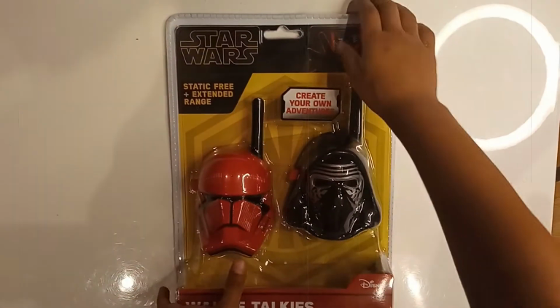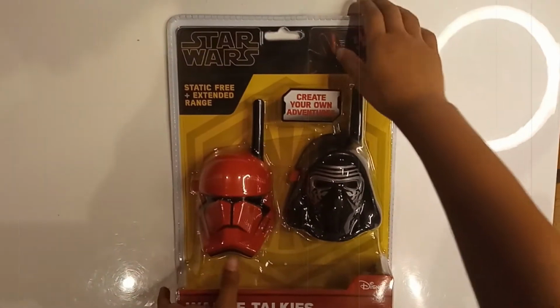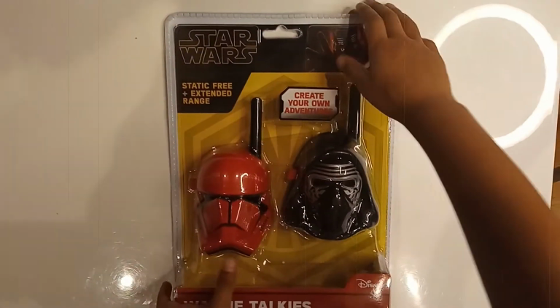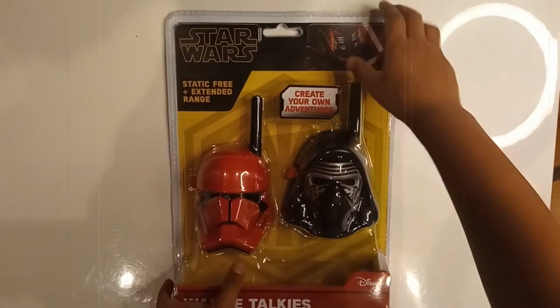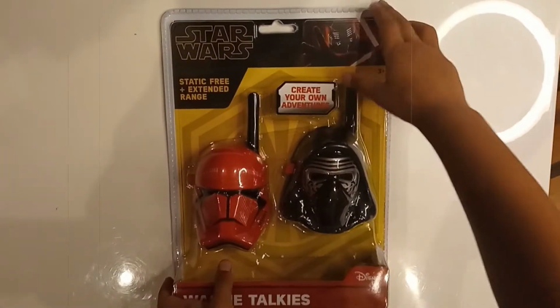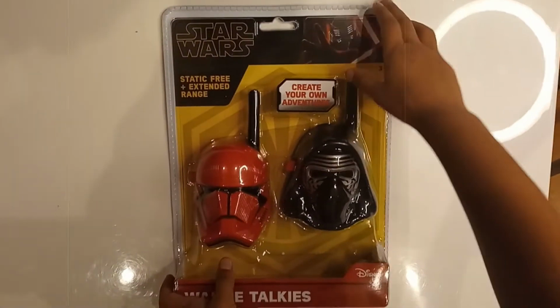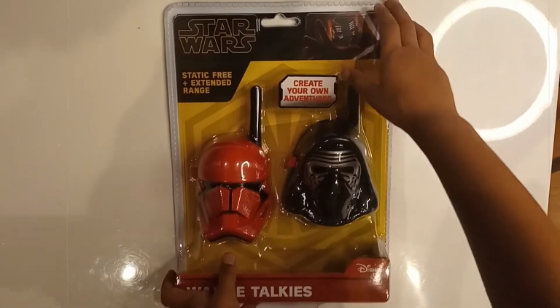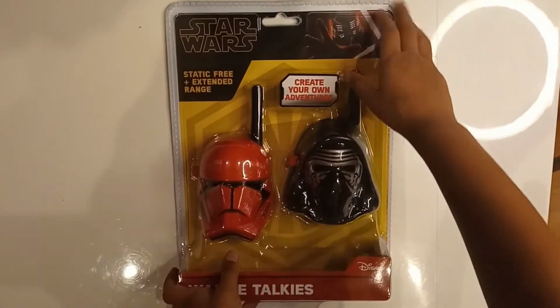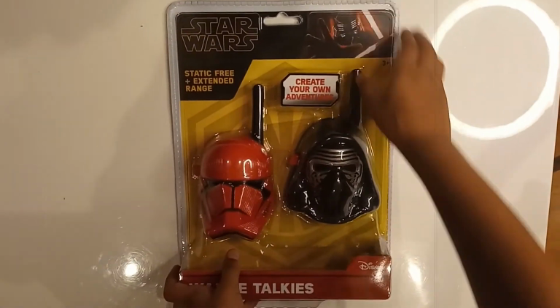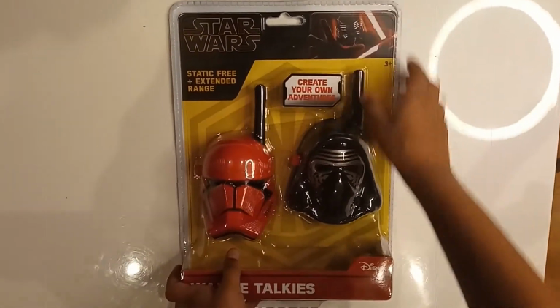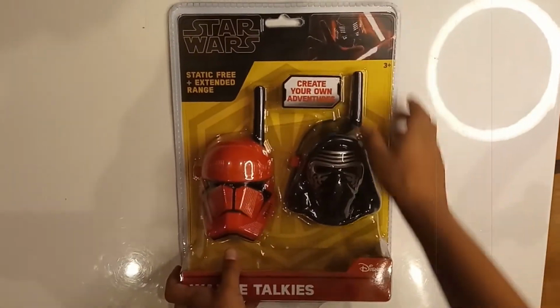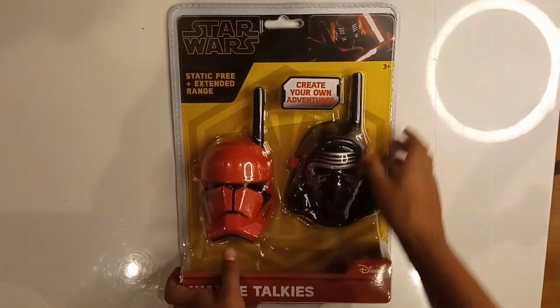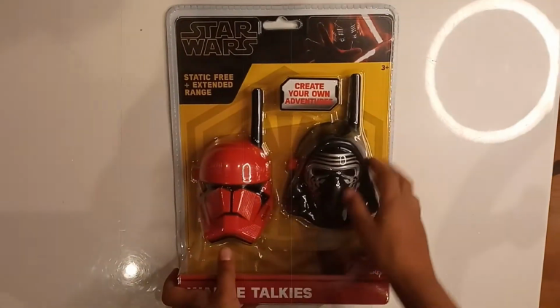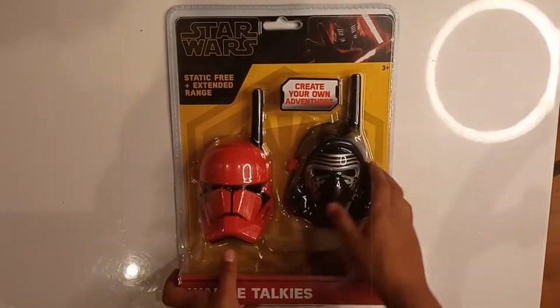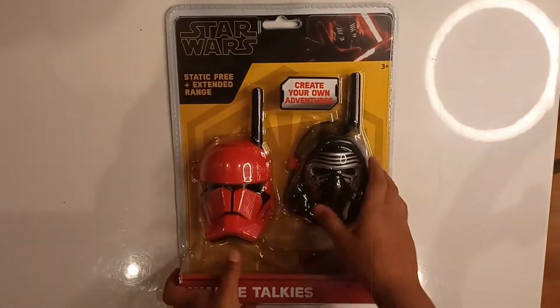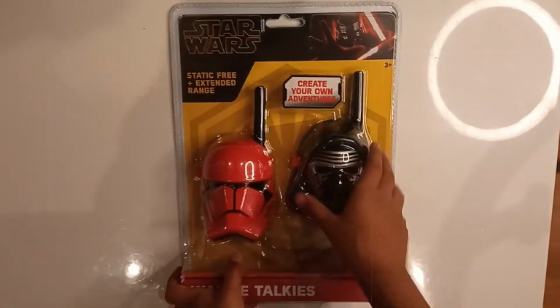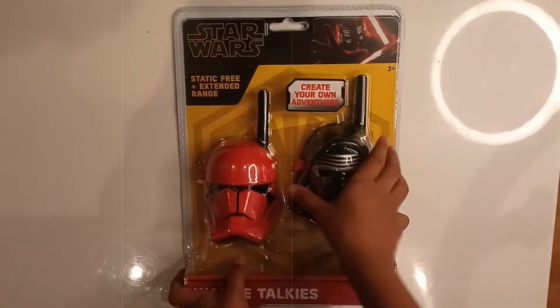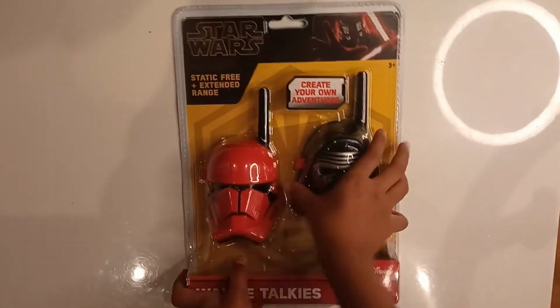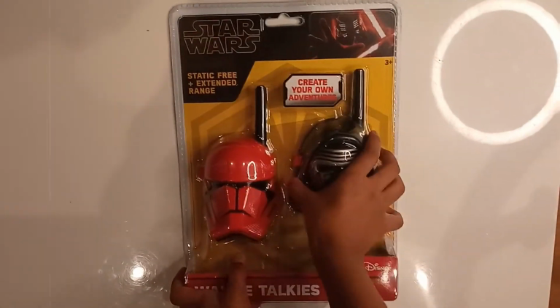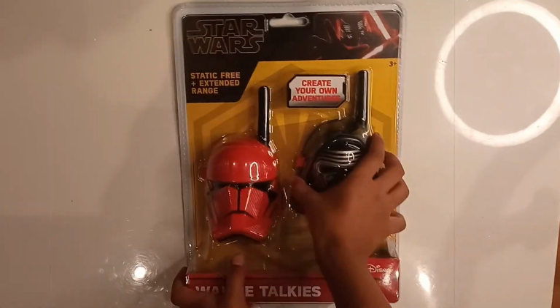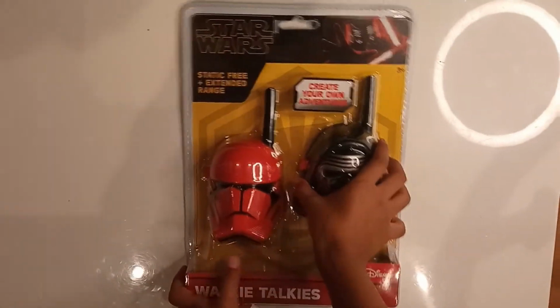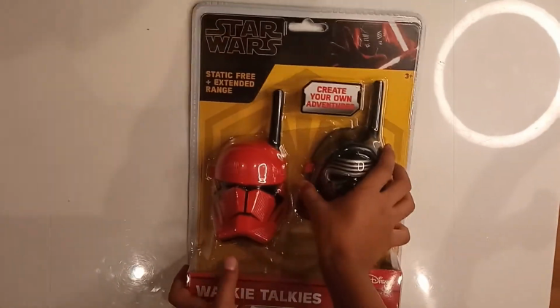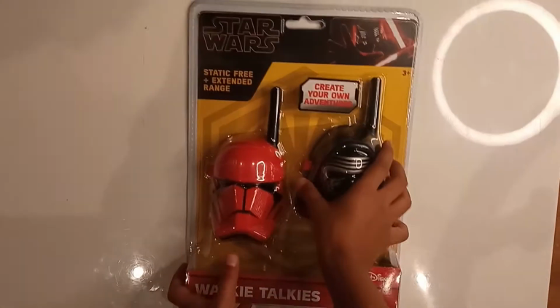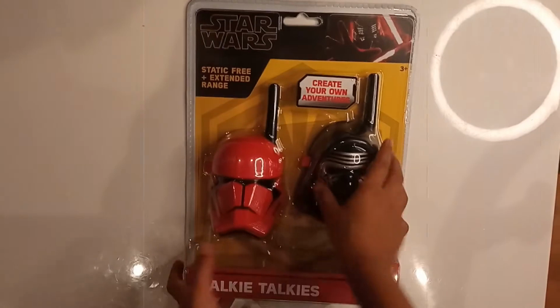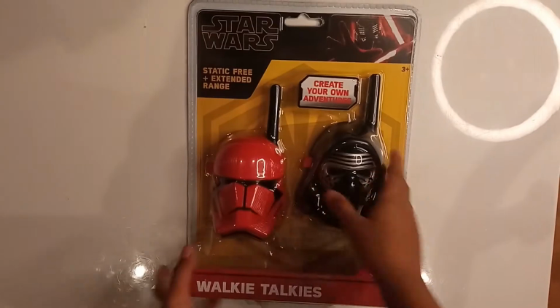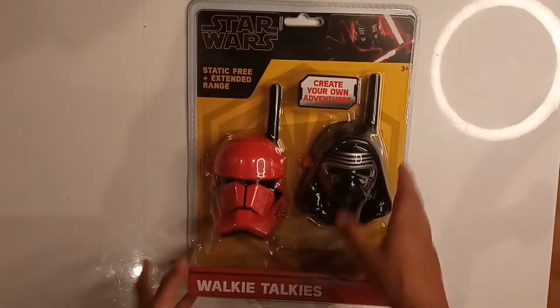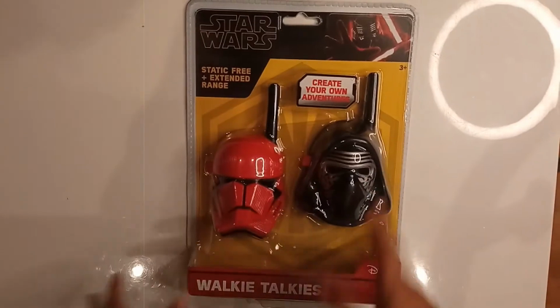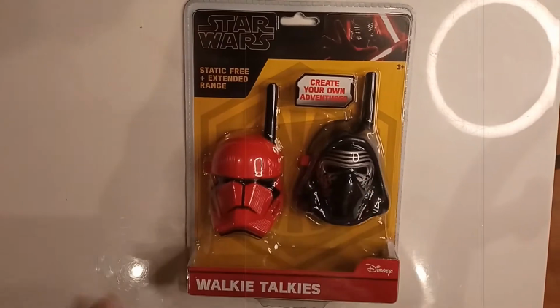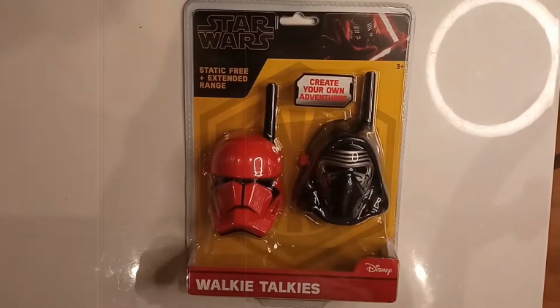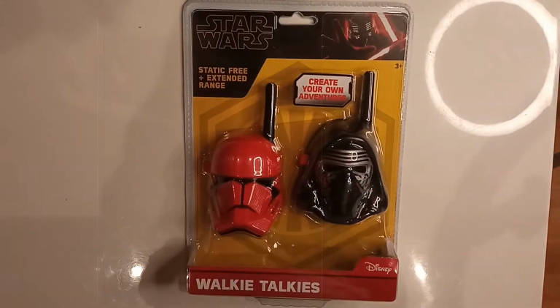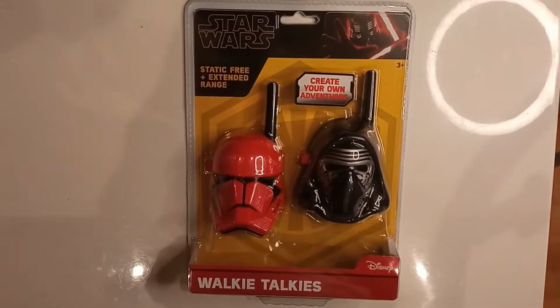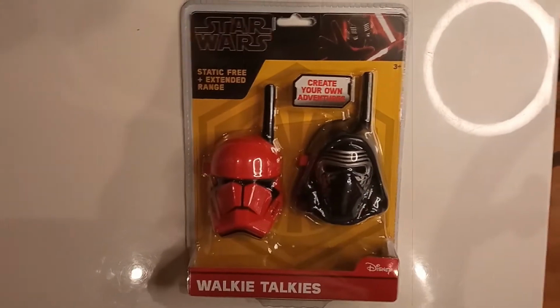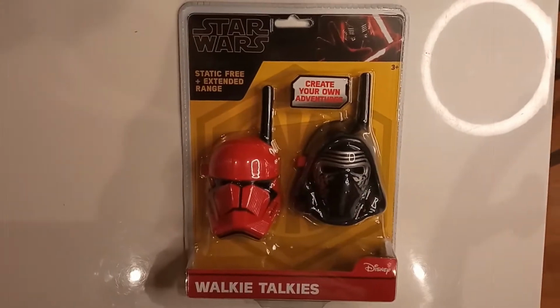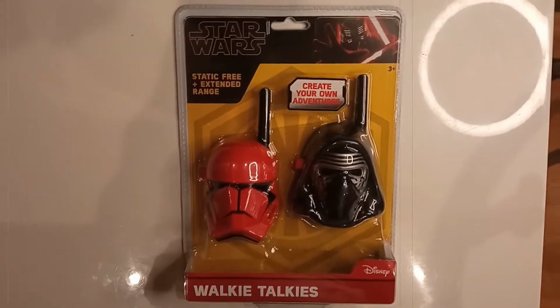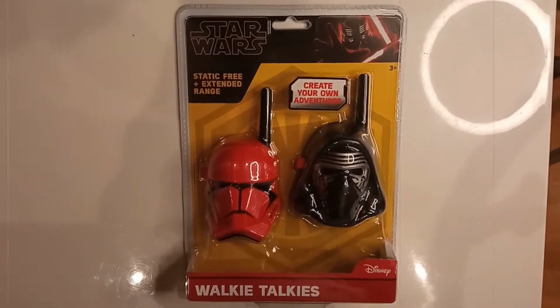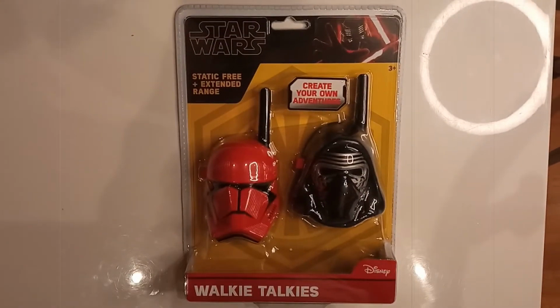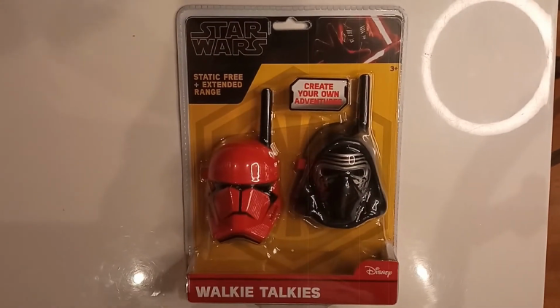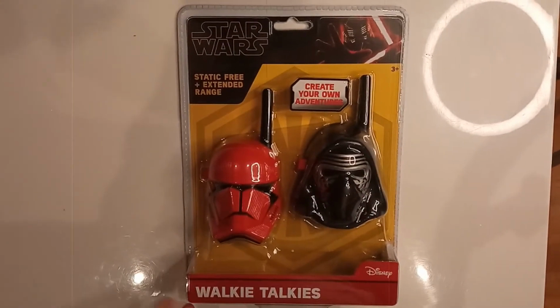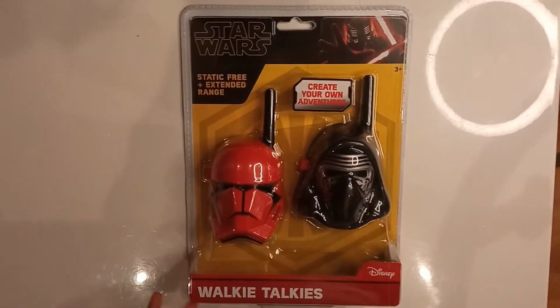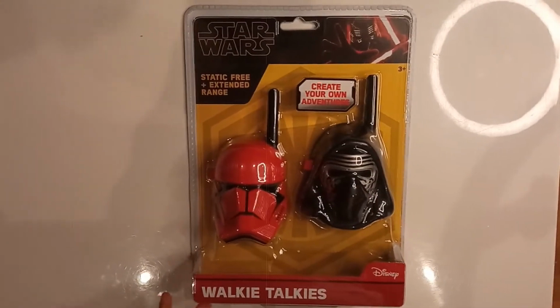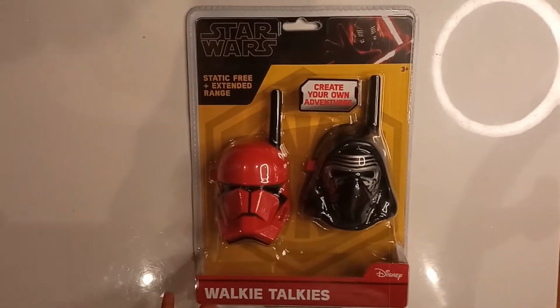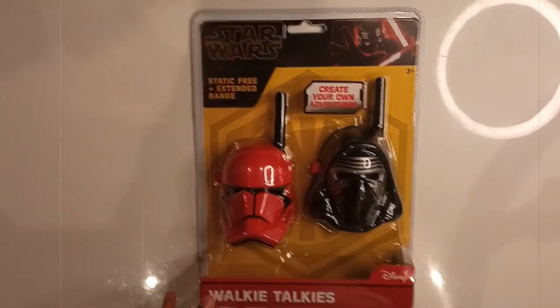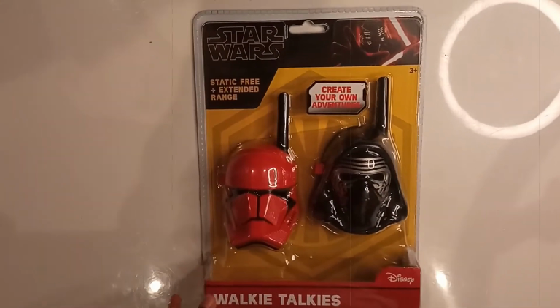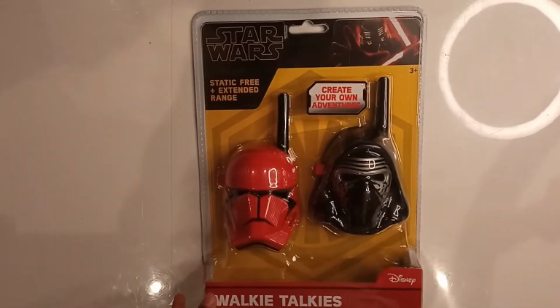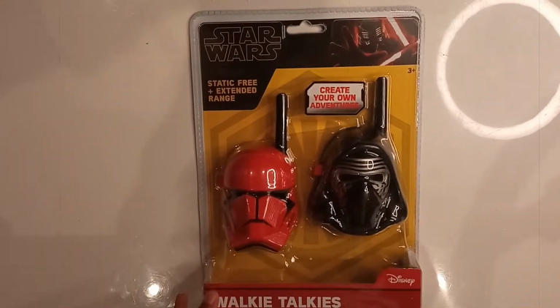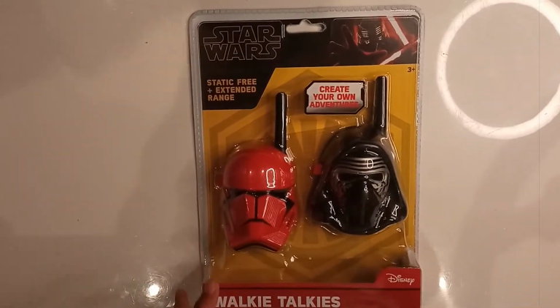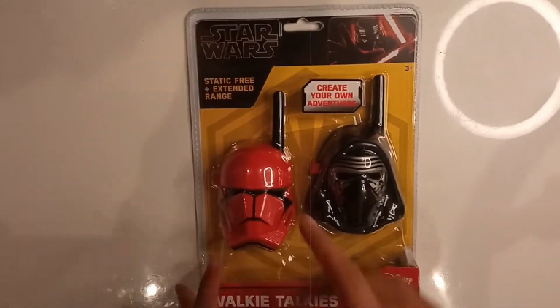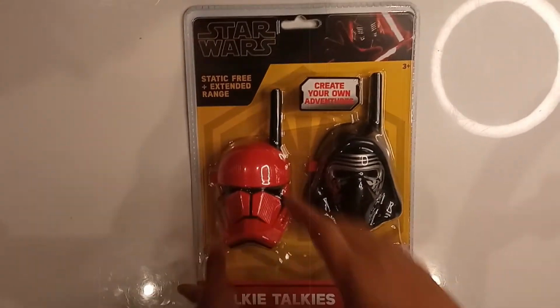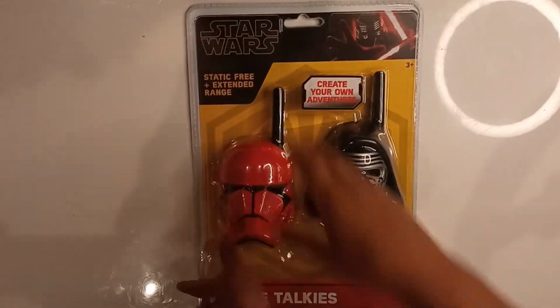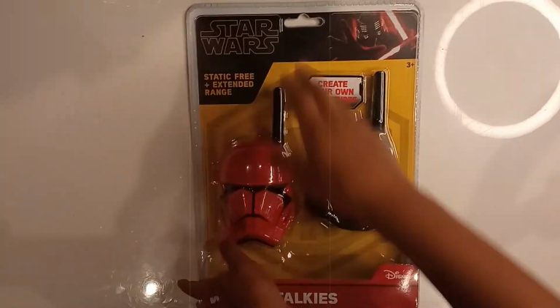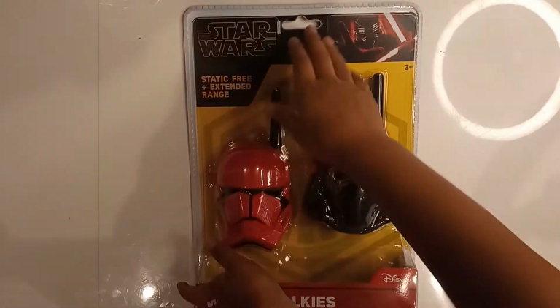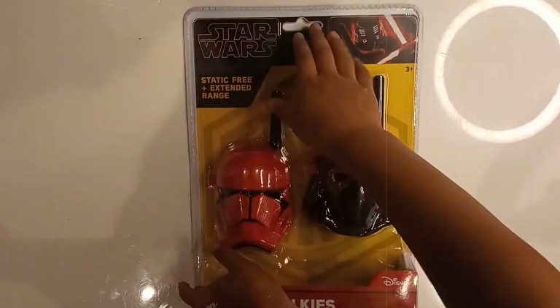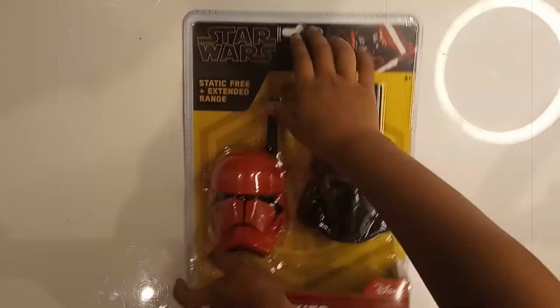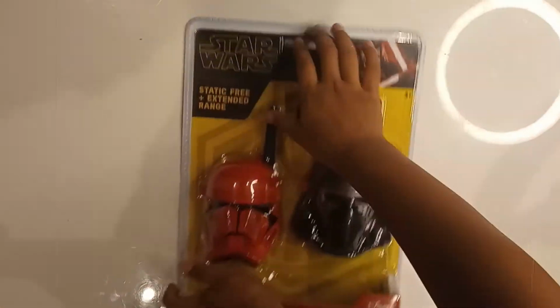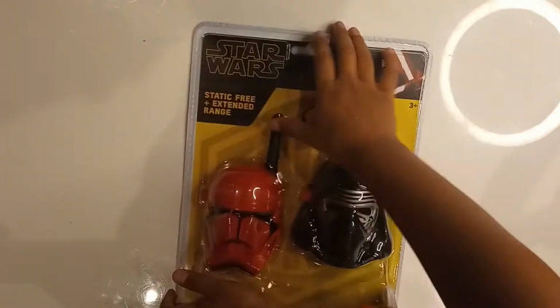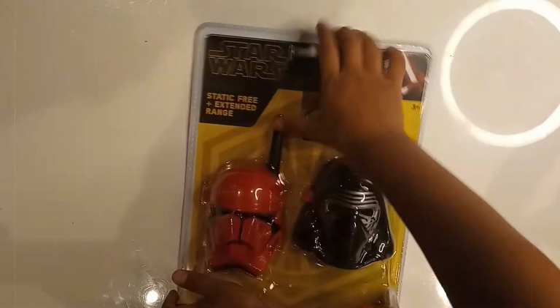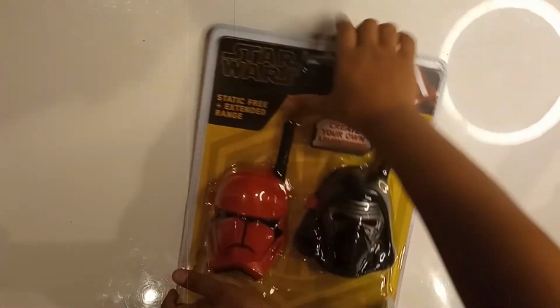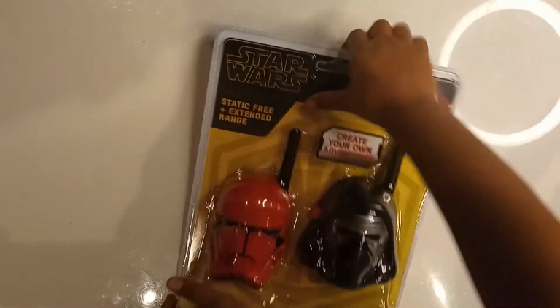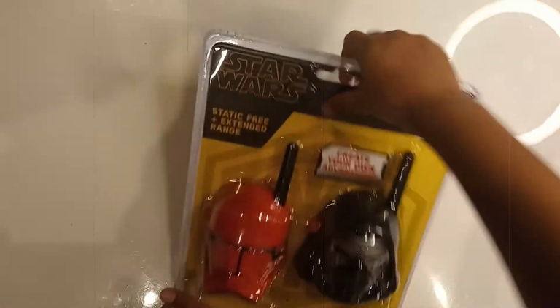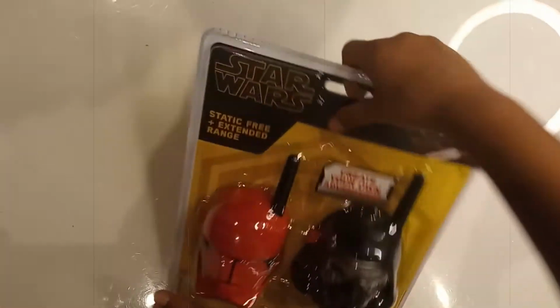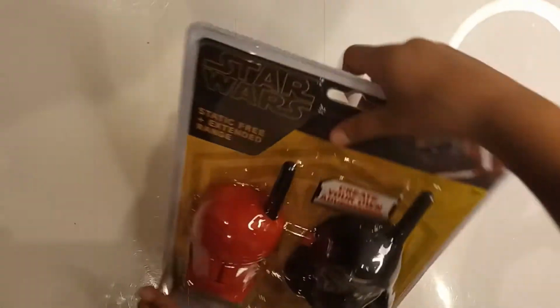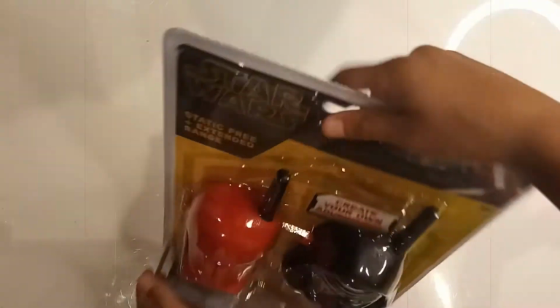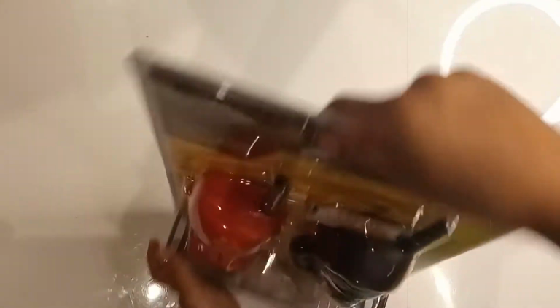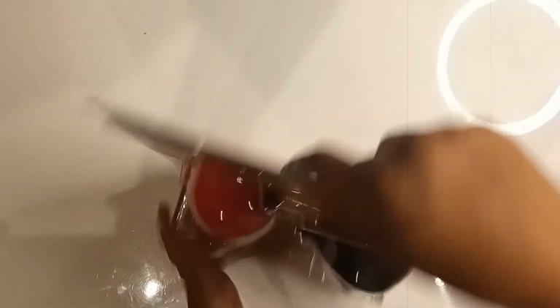And Aiden is very excited. But first we have to change the batteries — we have to put new batteries in.